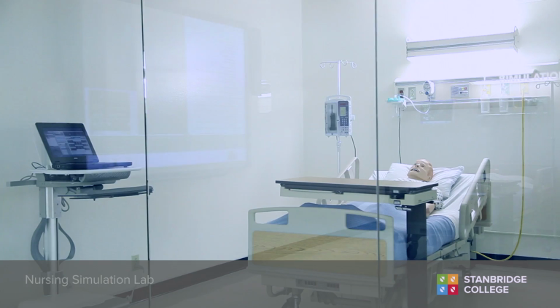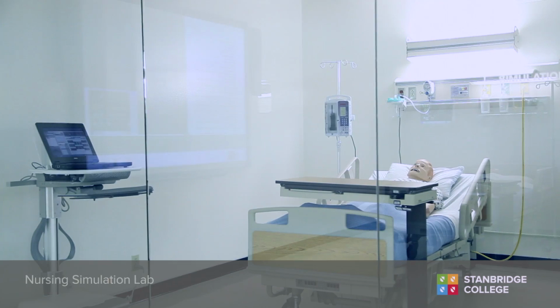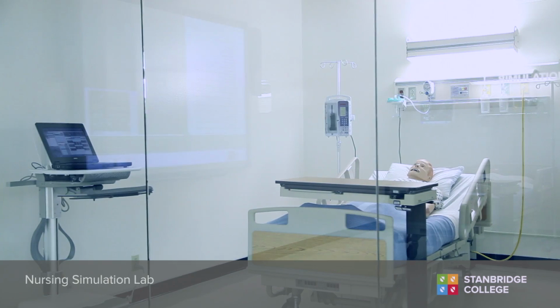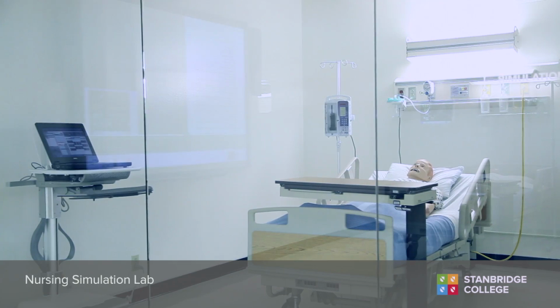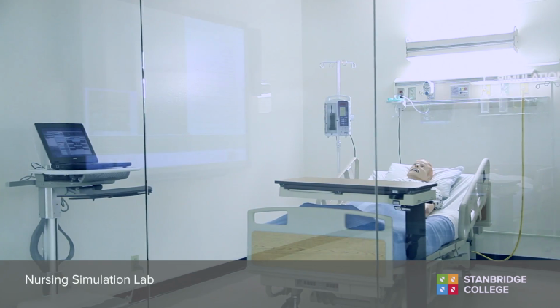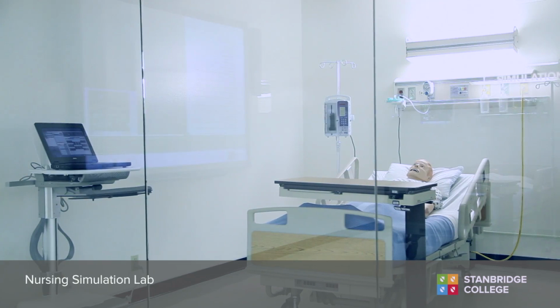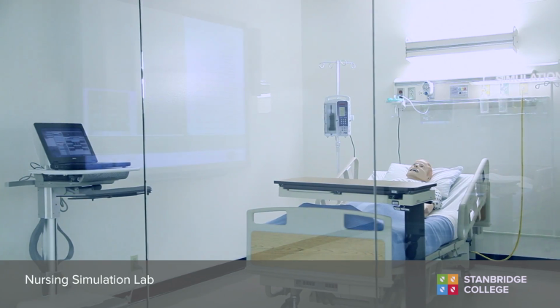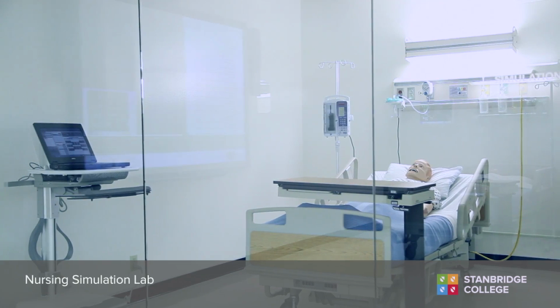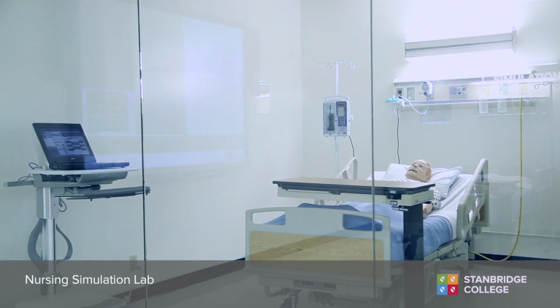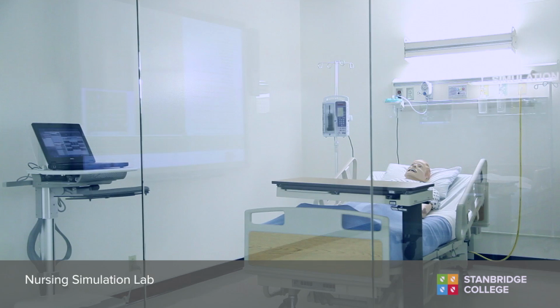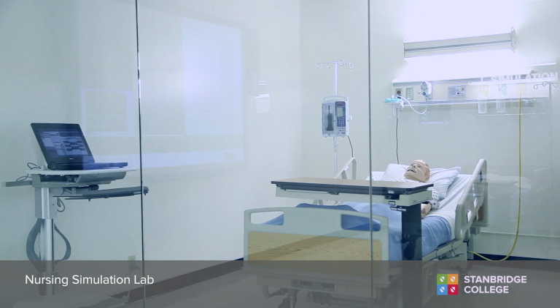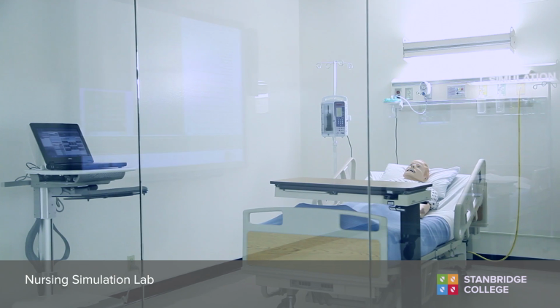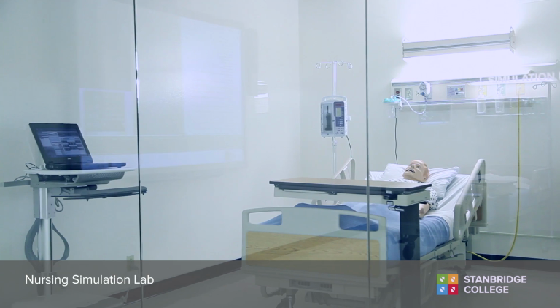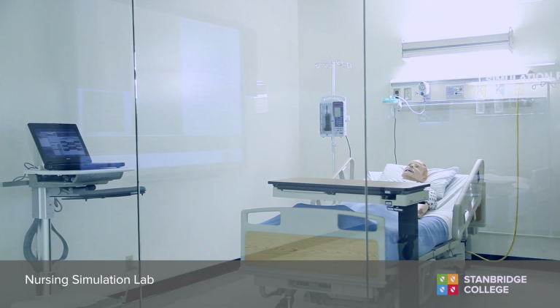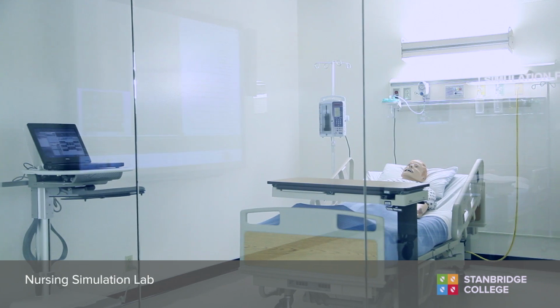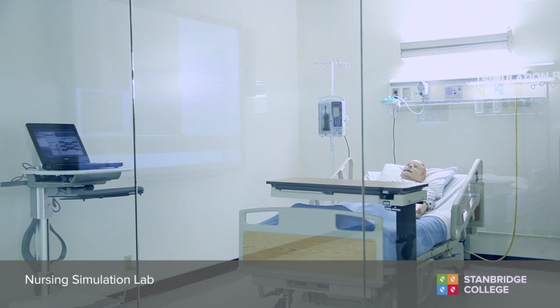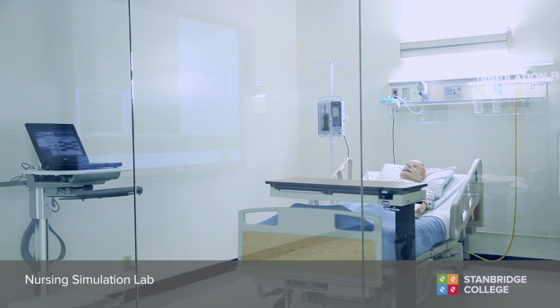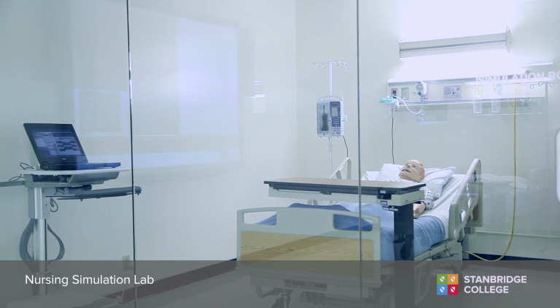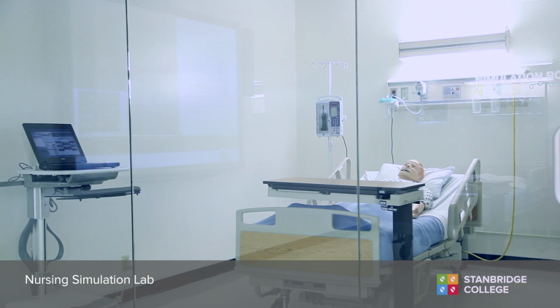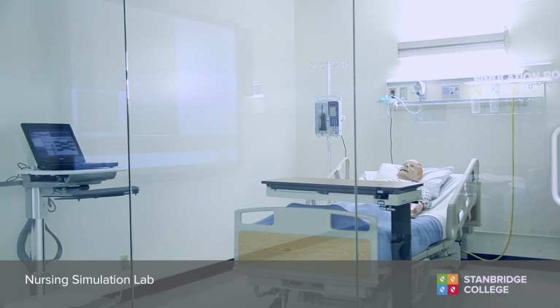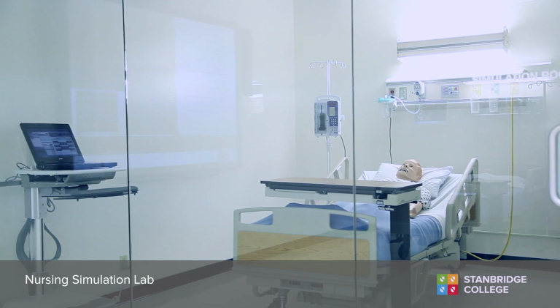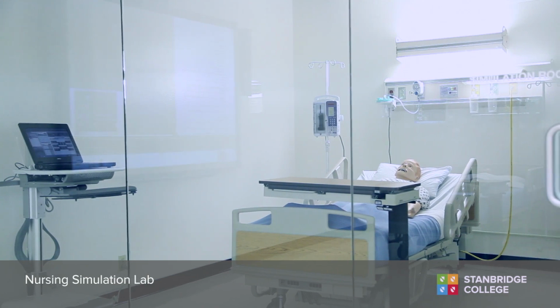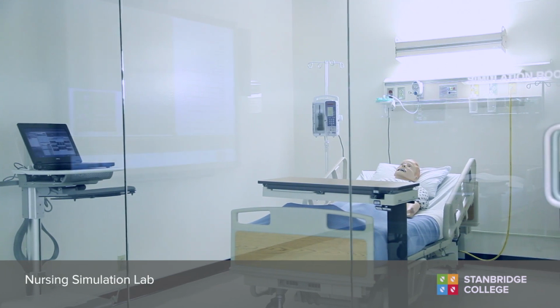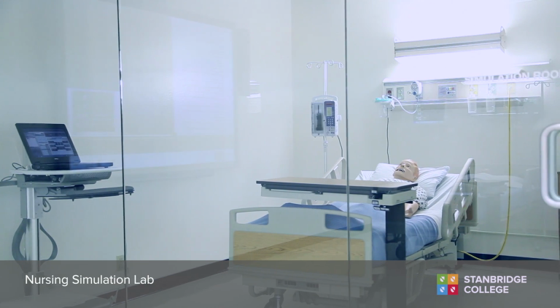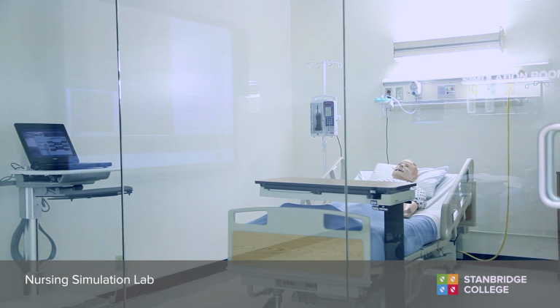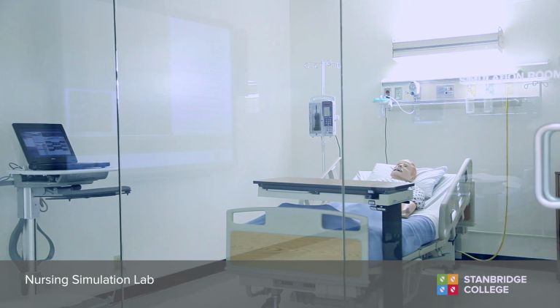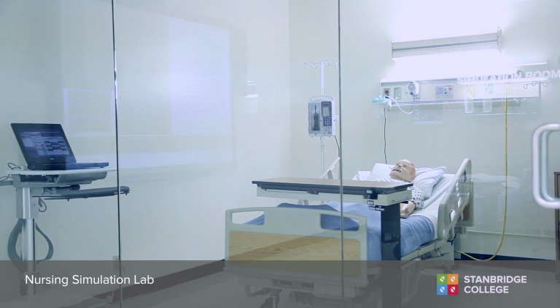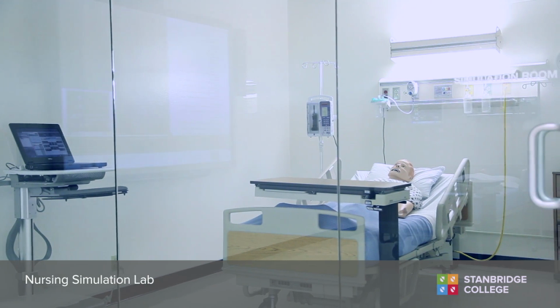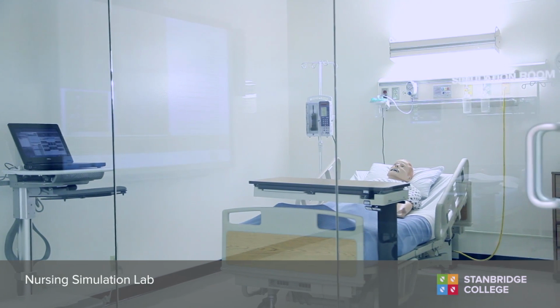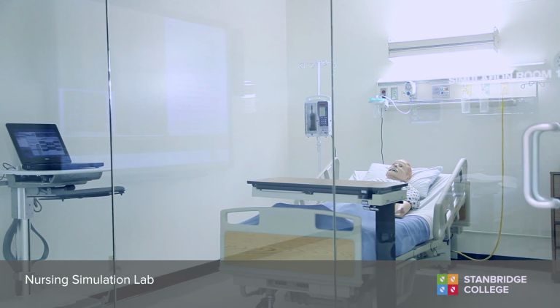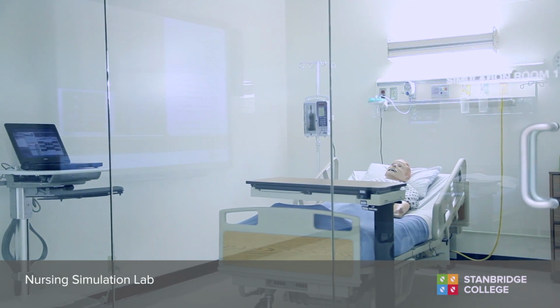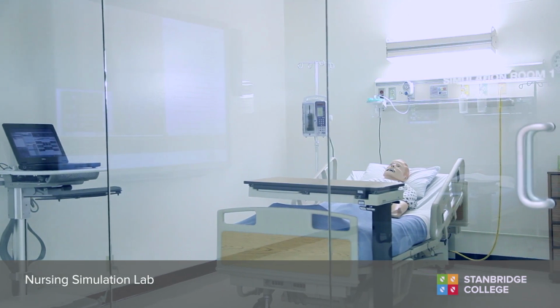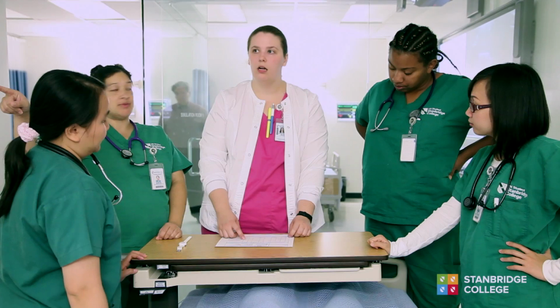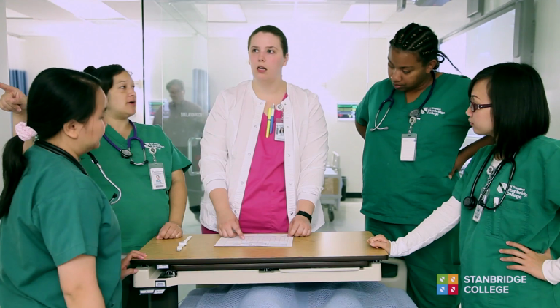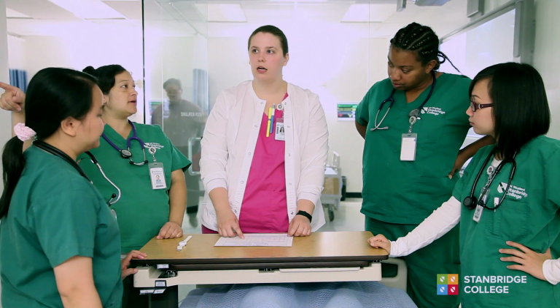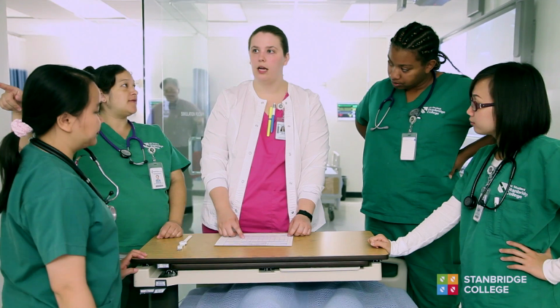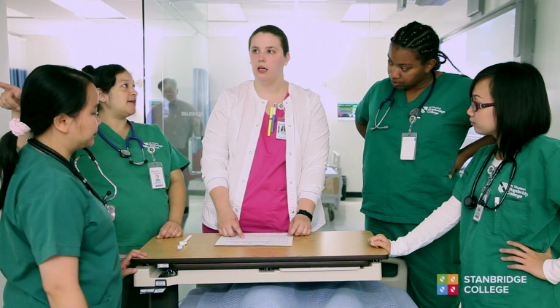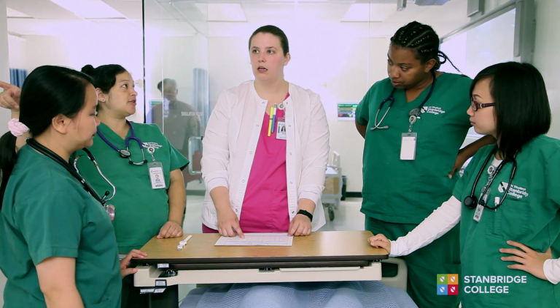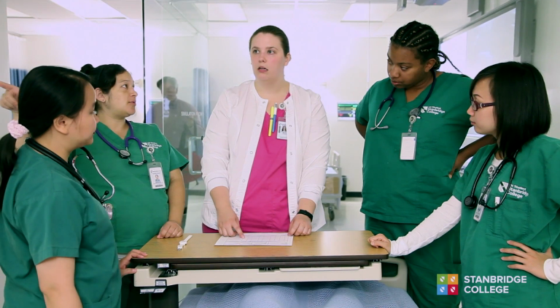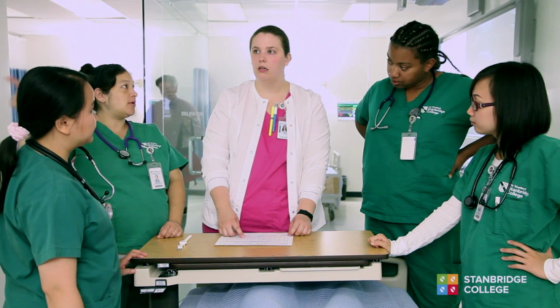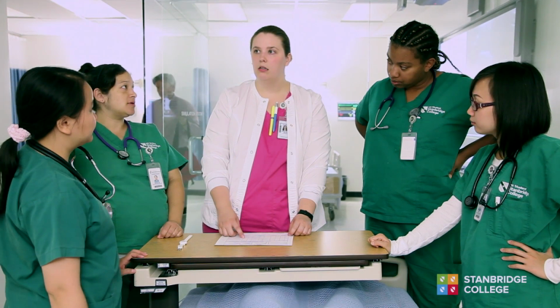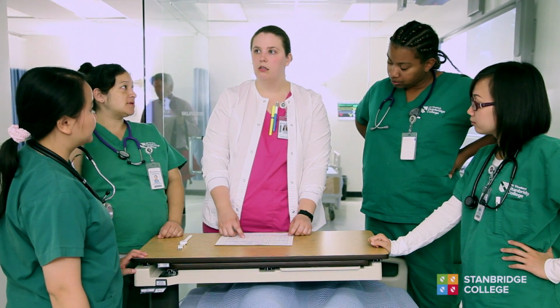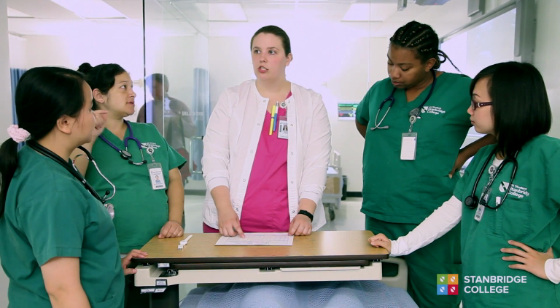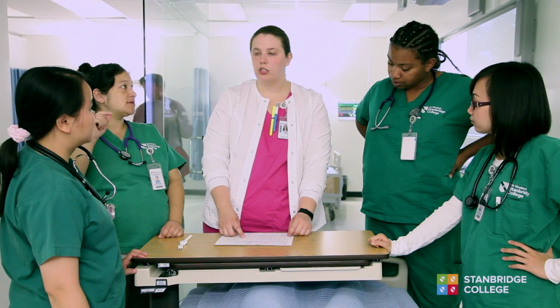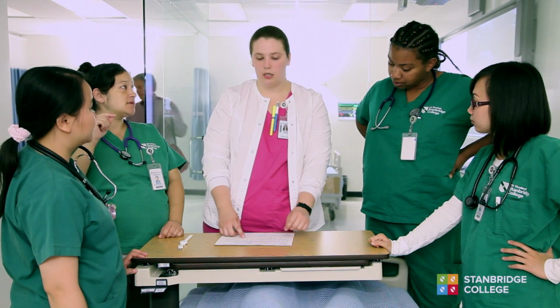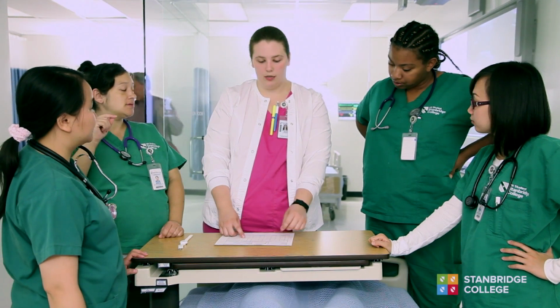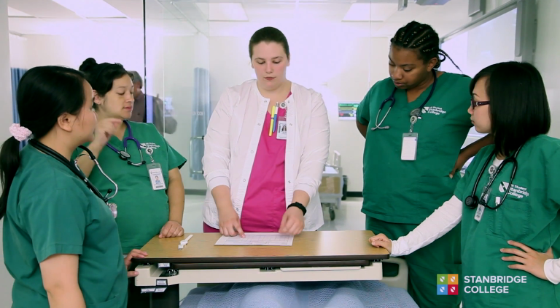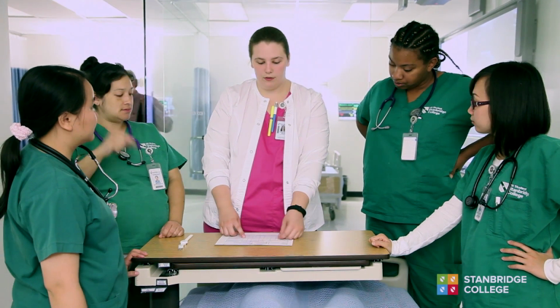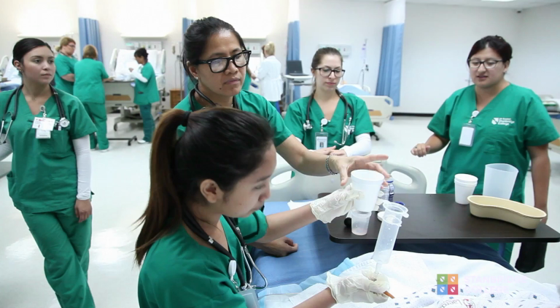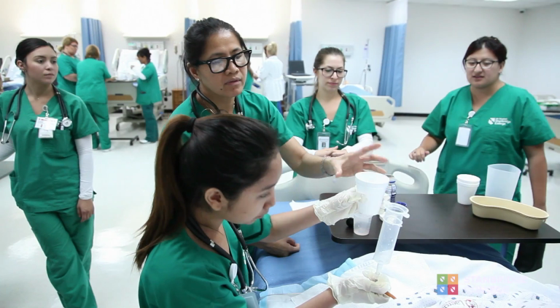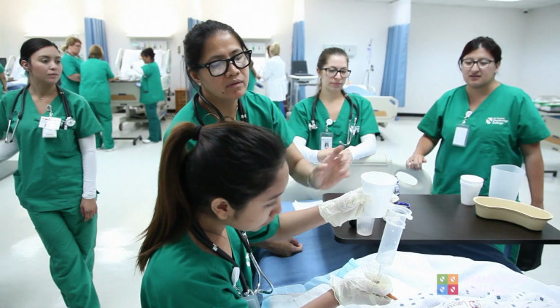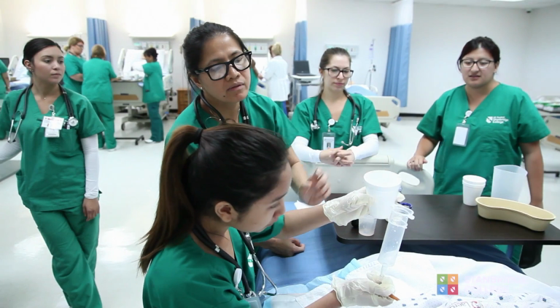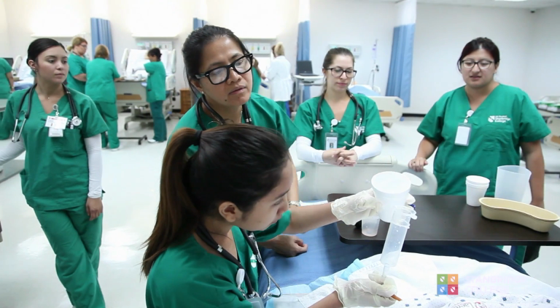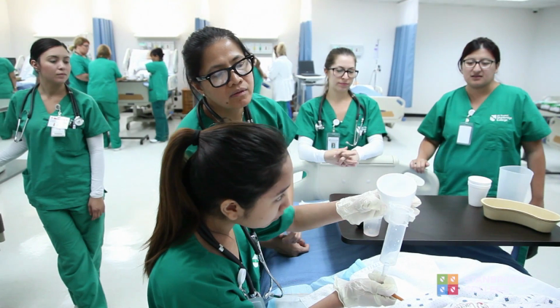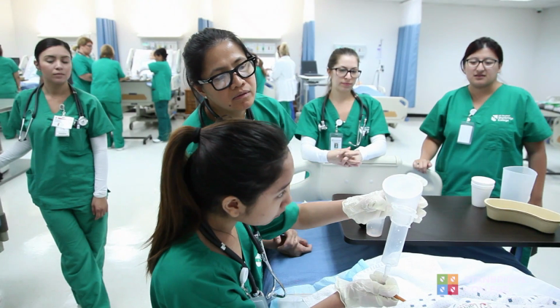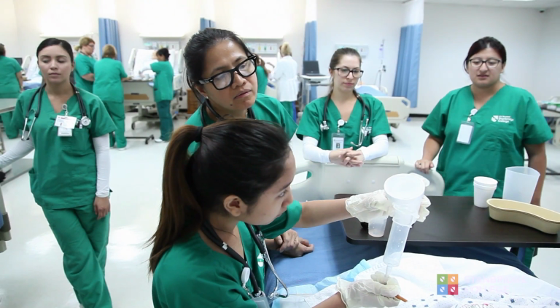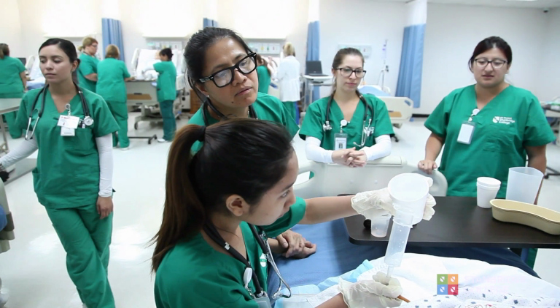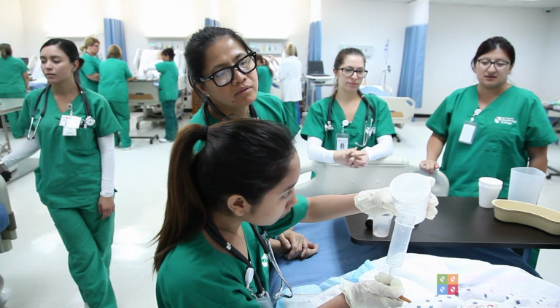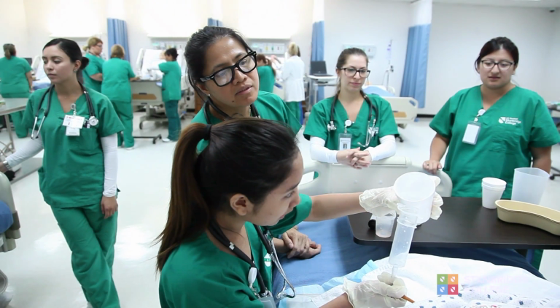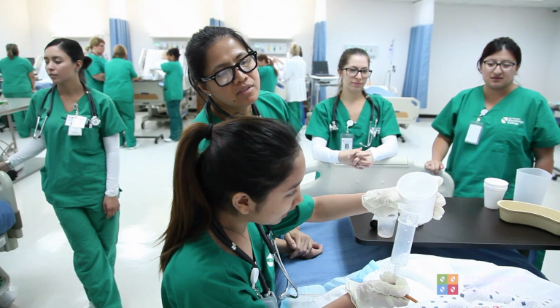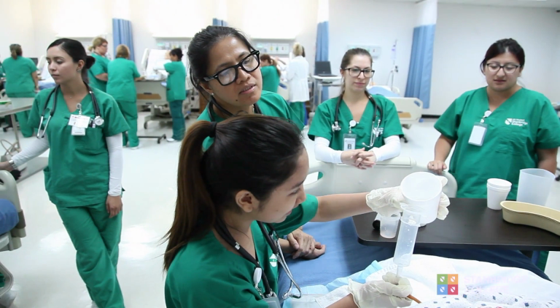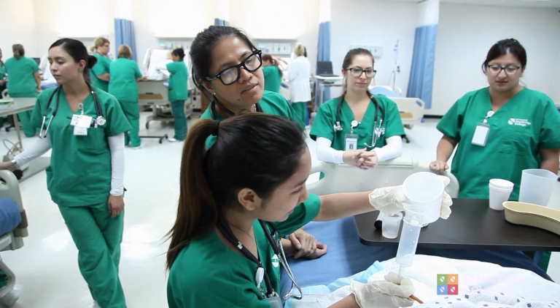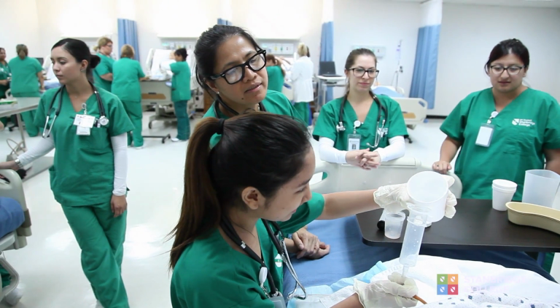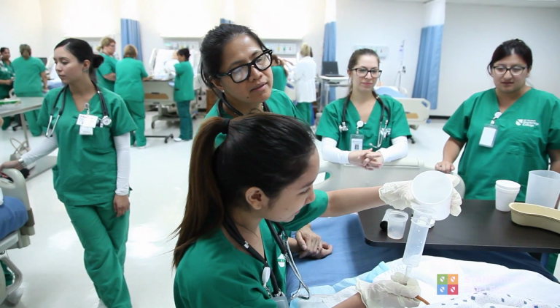When choosing a school, what do you look at? You look at what is the faculty like? What is the campus like?